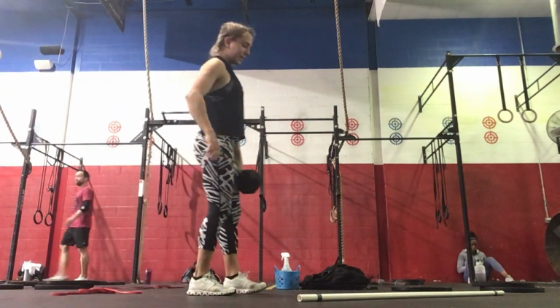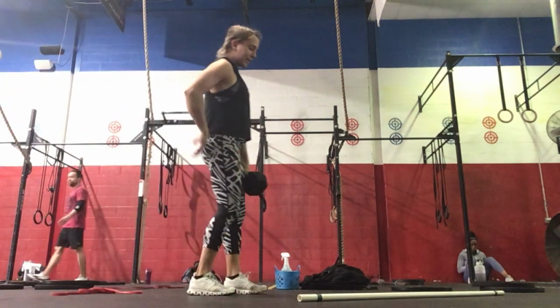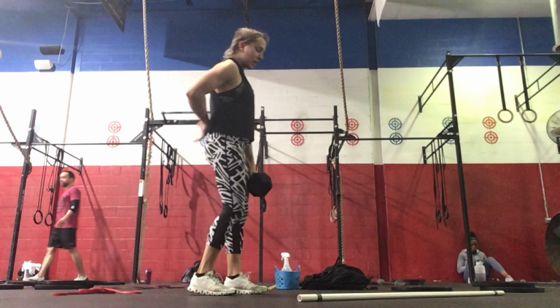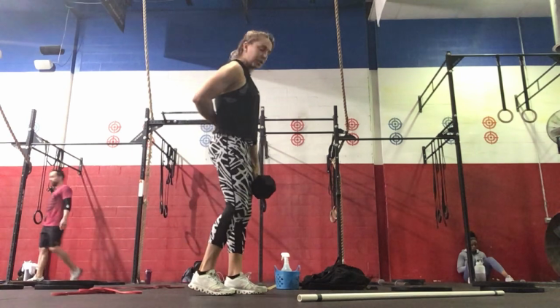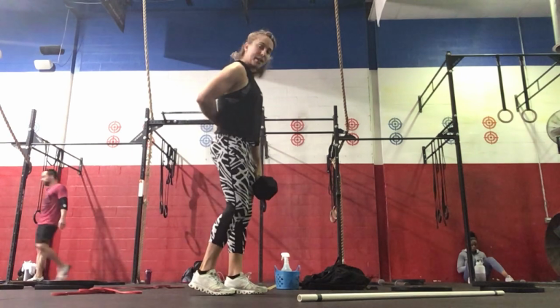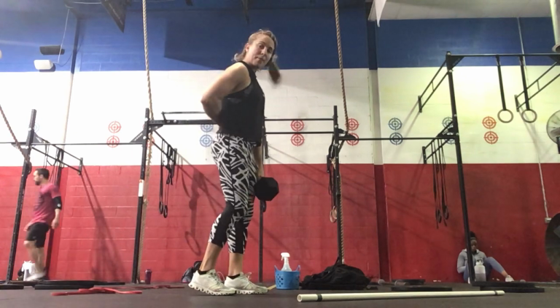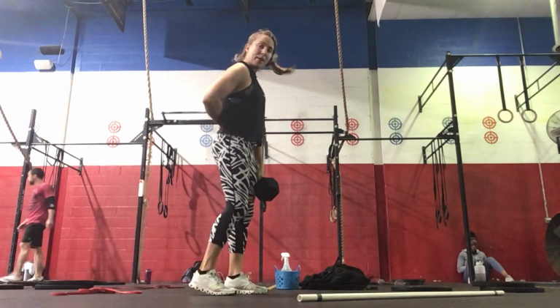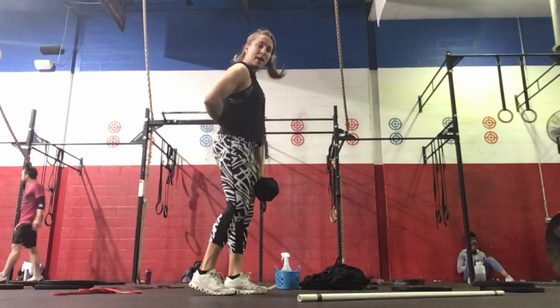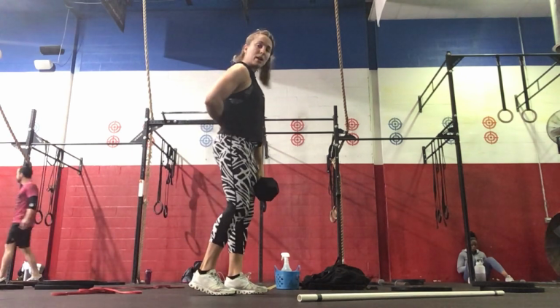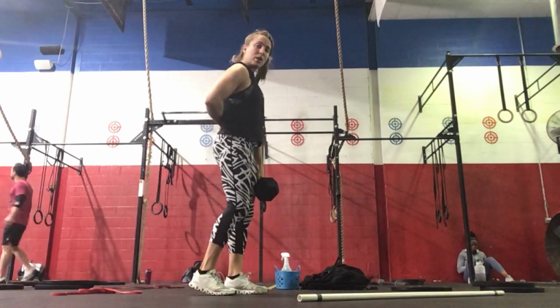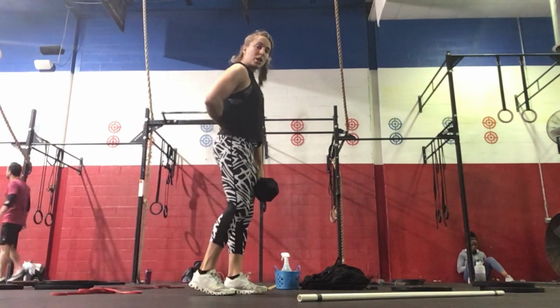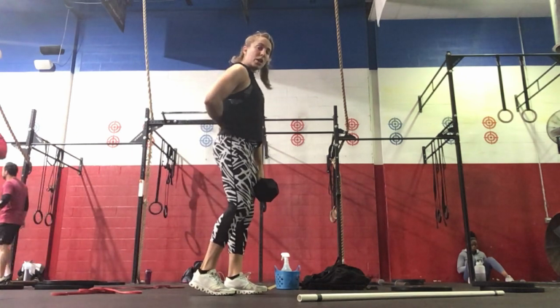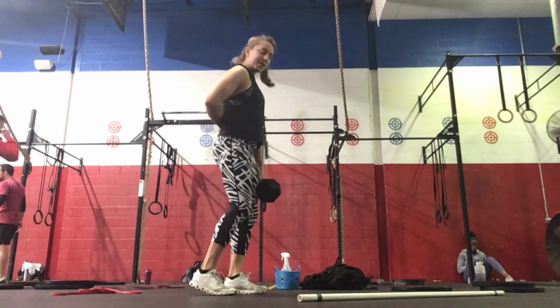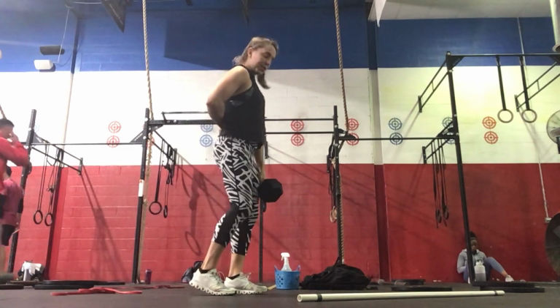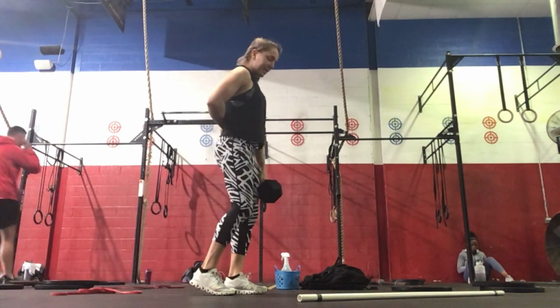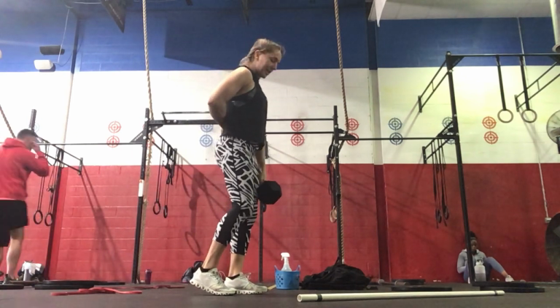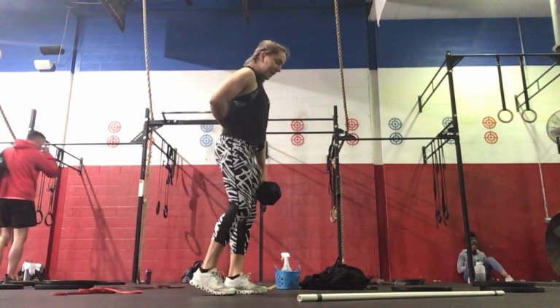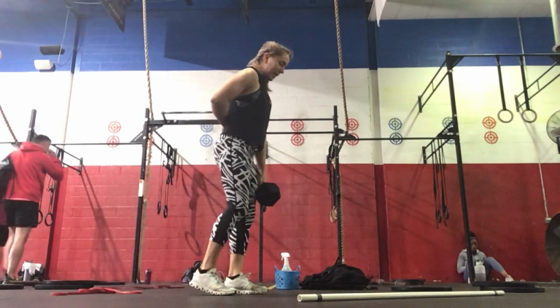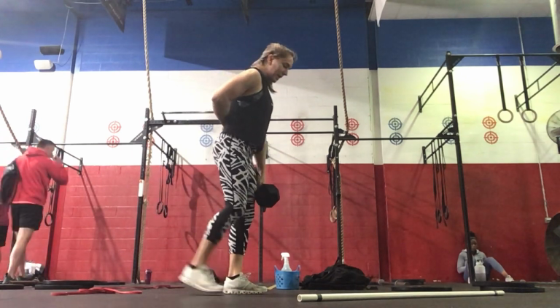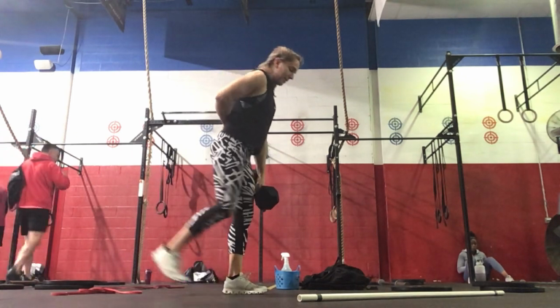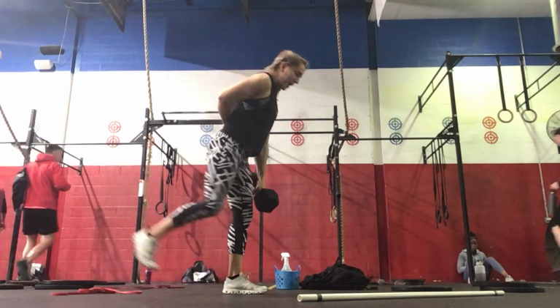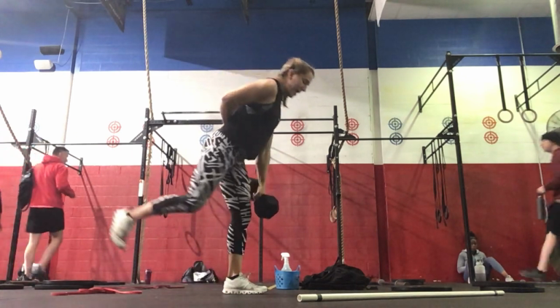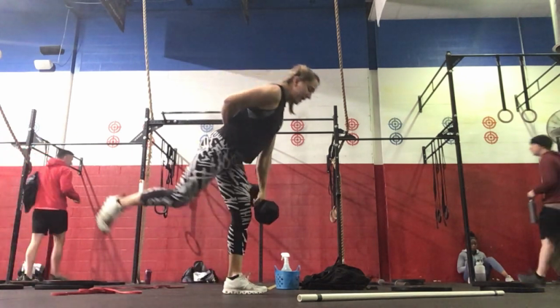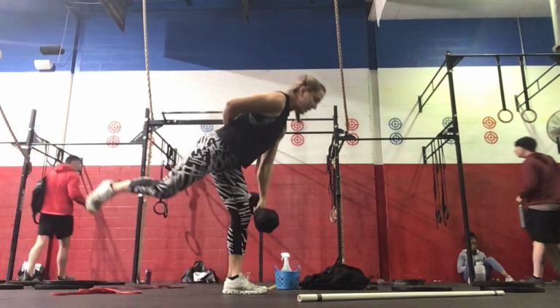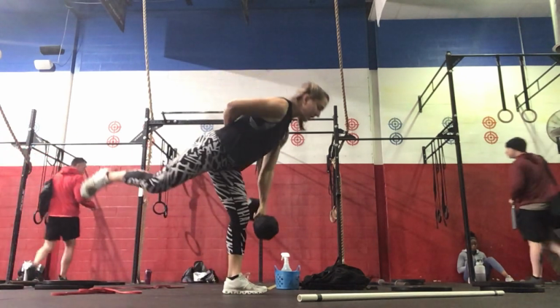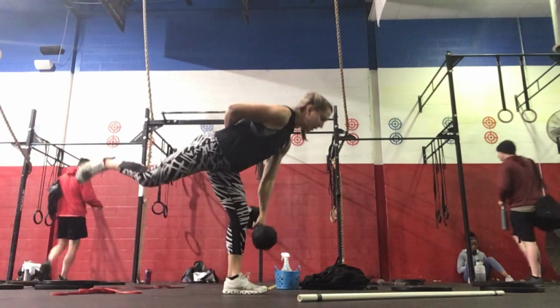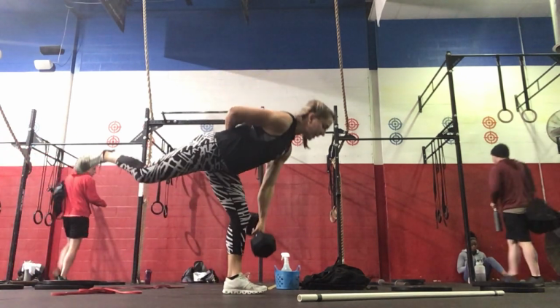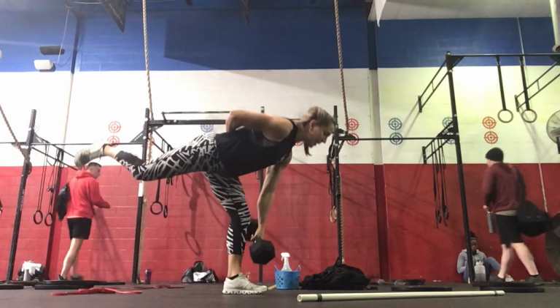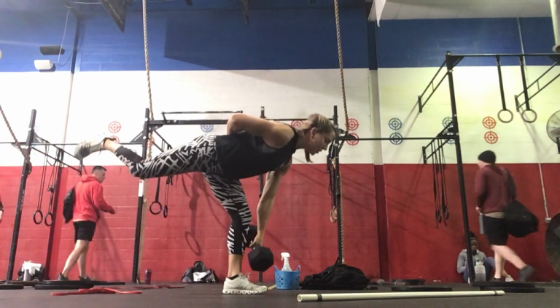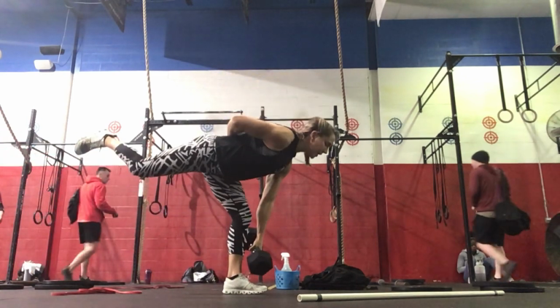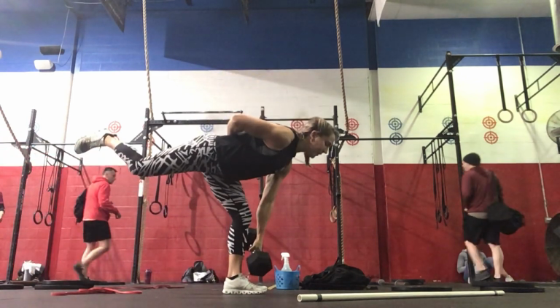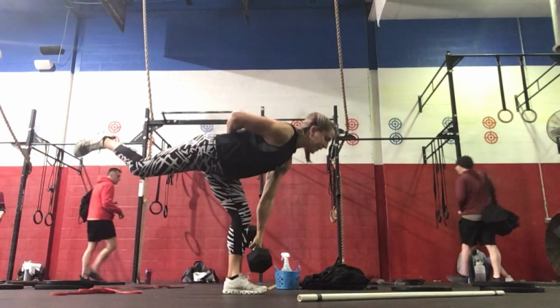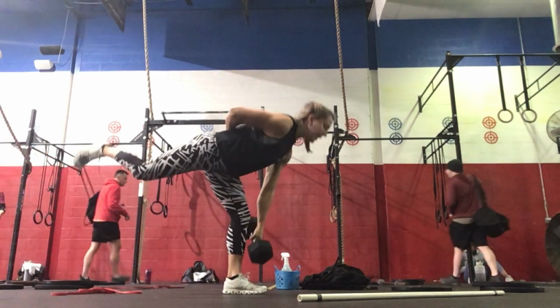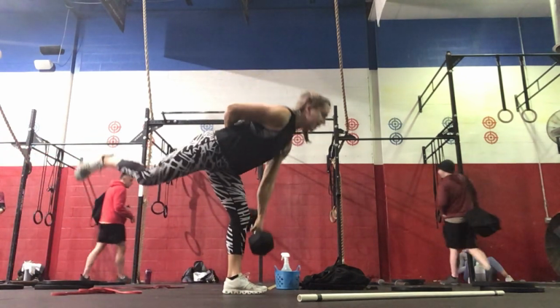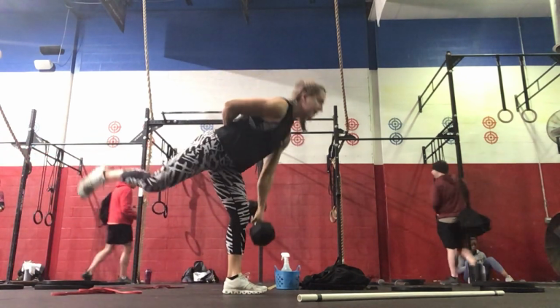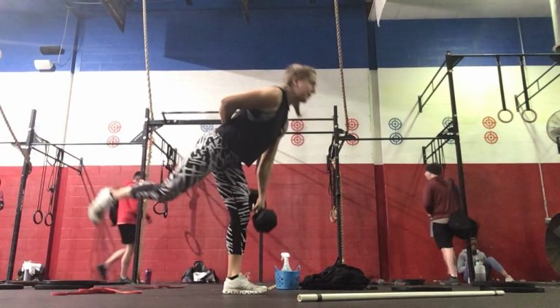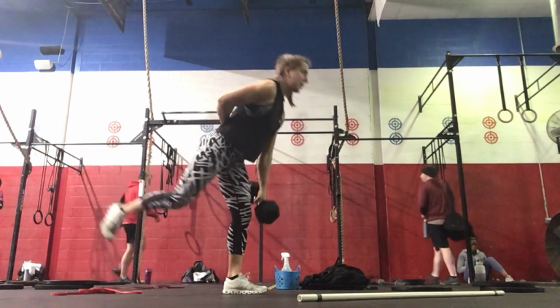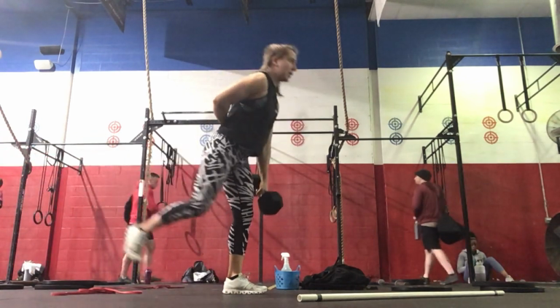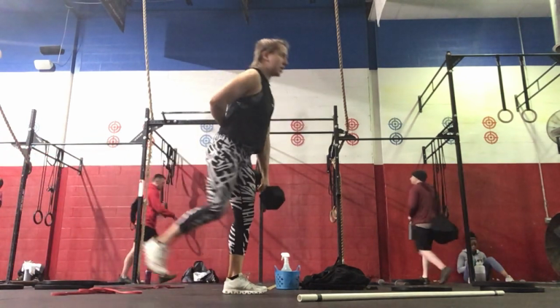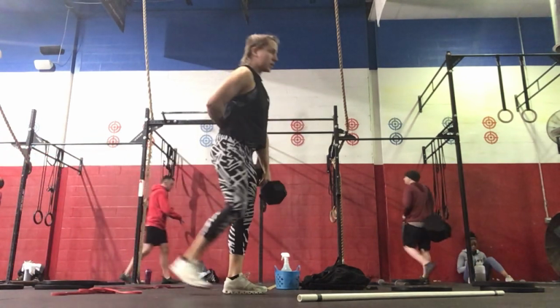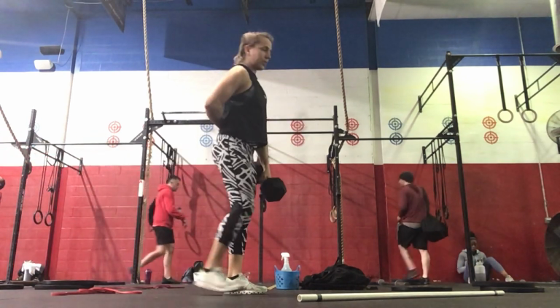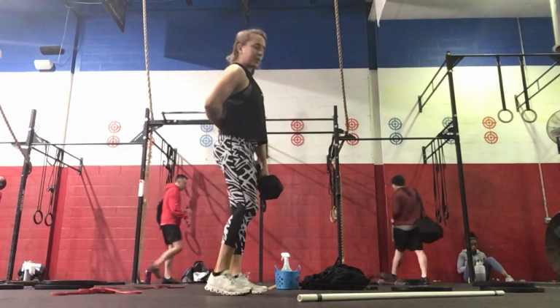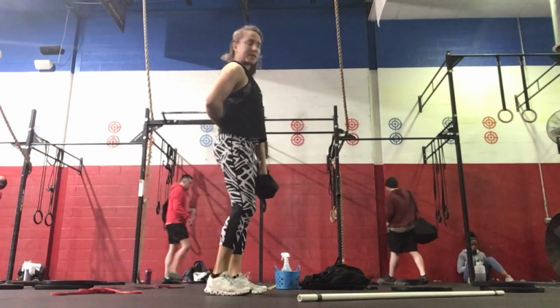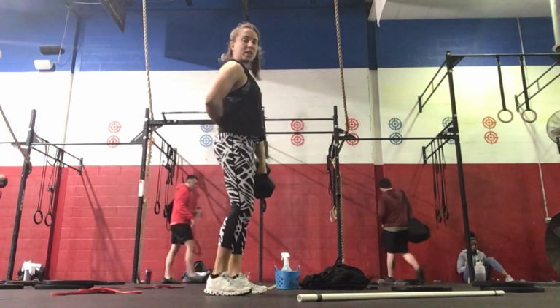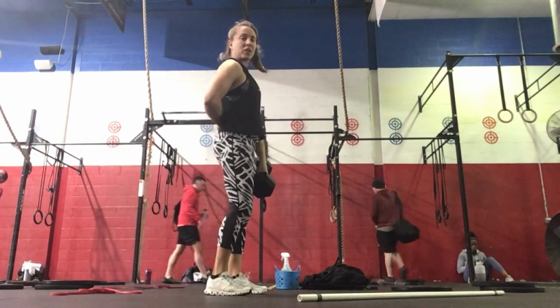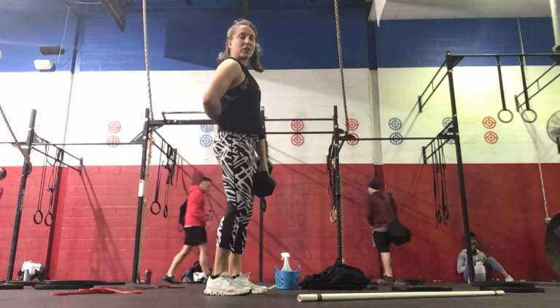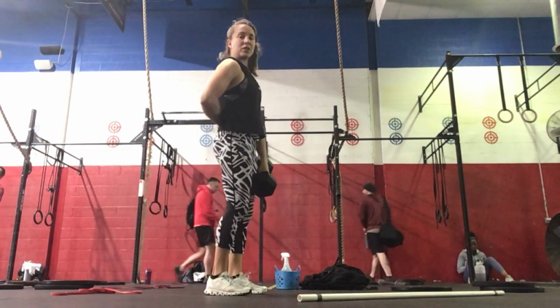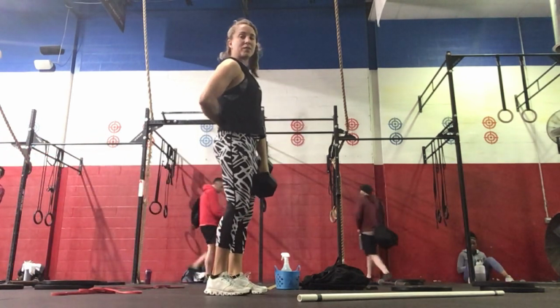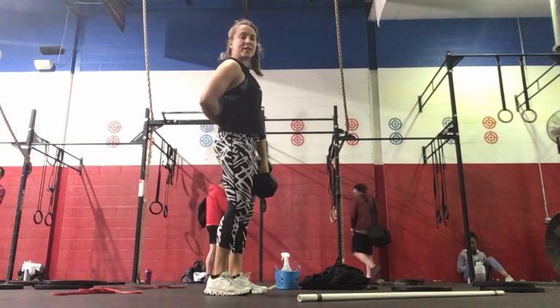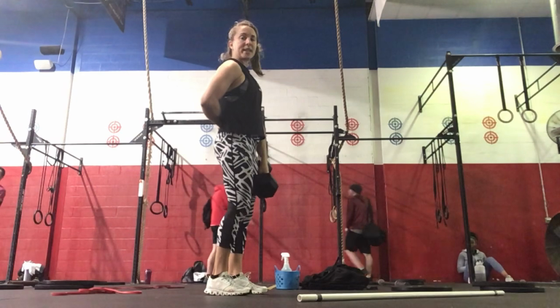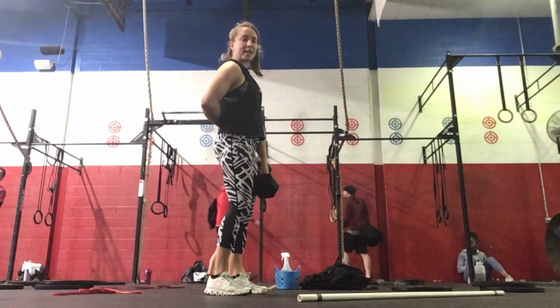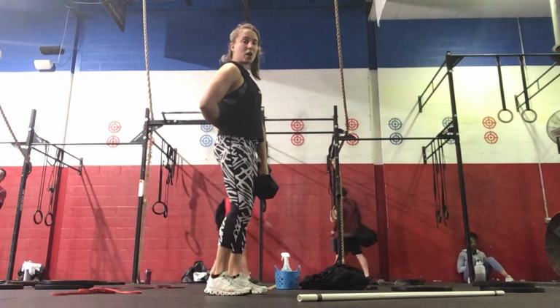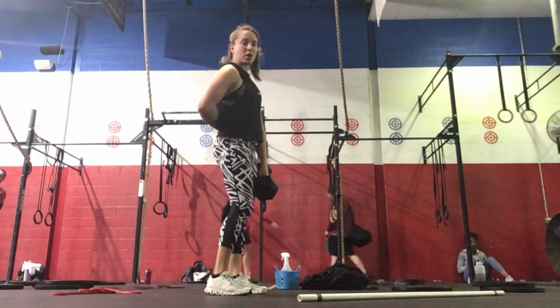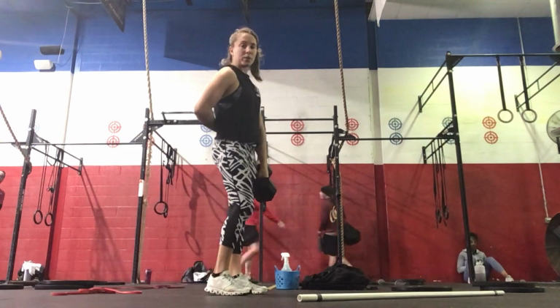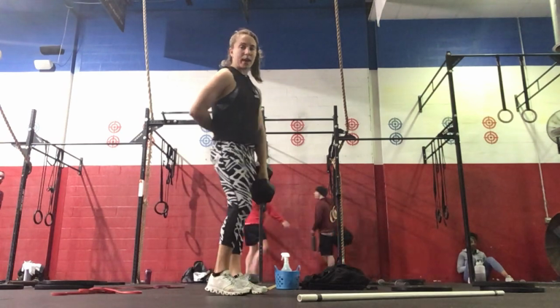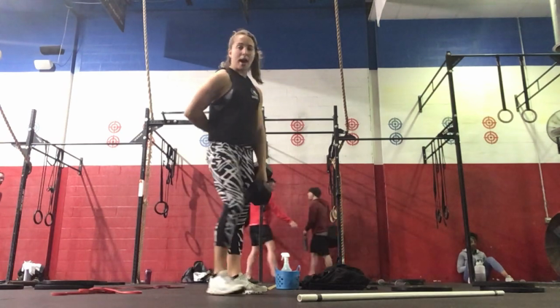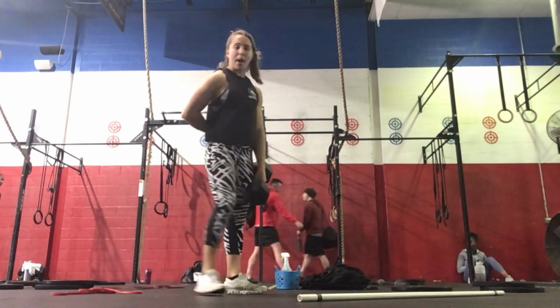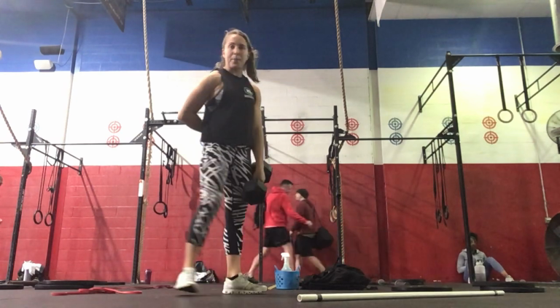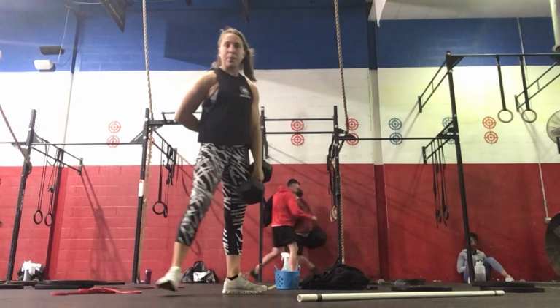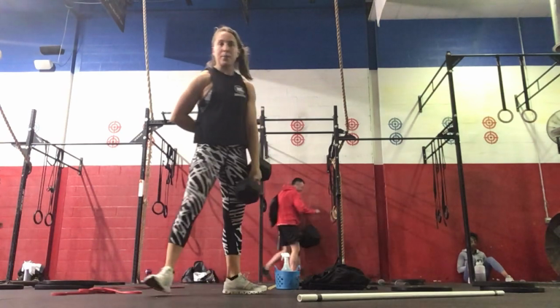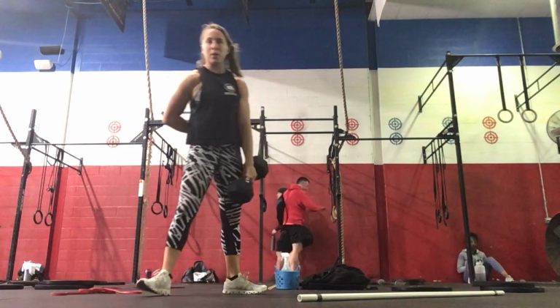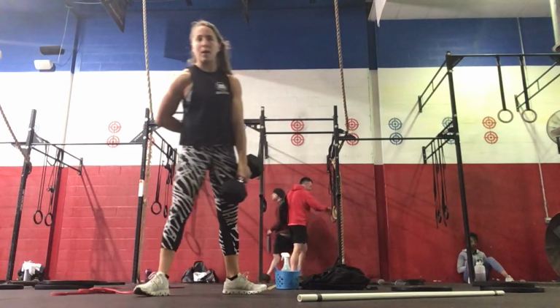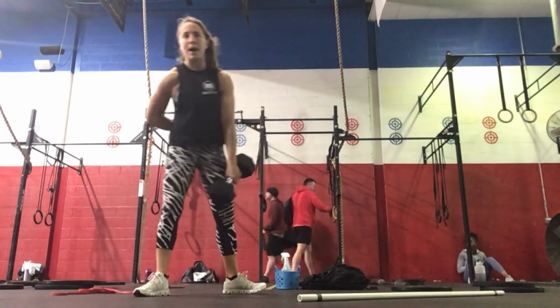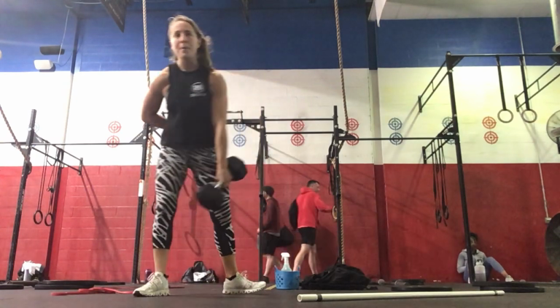We've got a single dumbbell. Slight bend, hinging on your hips, using your glutes, standing all the way up.